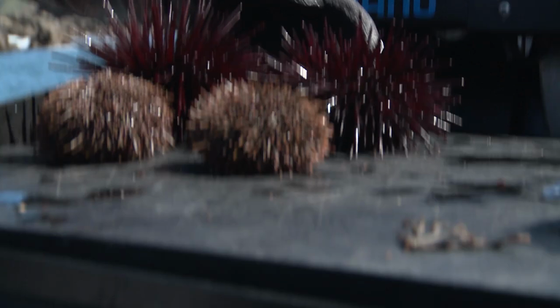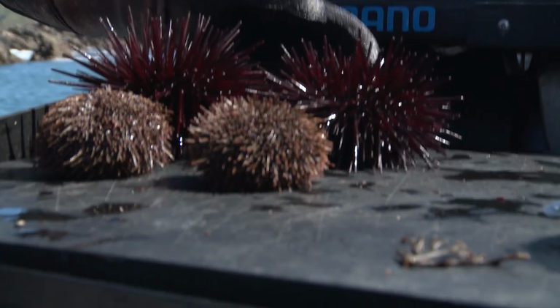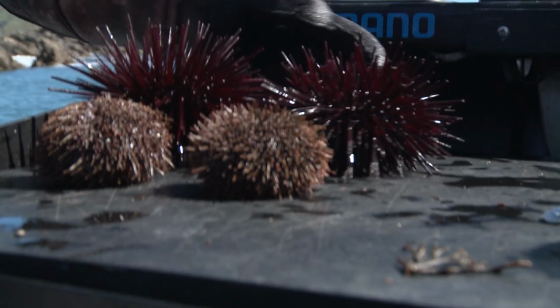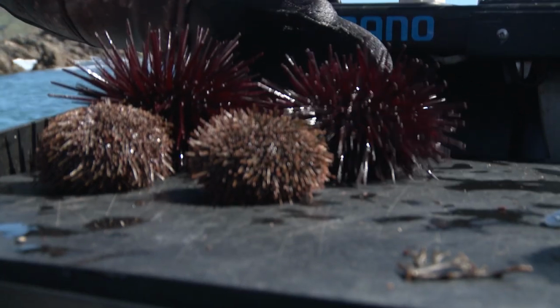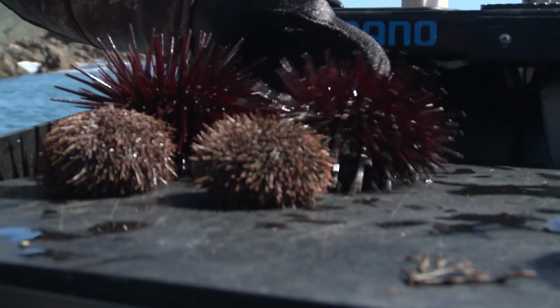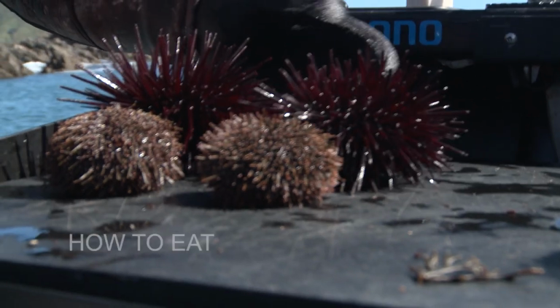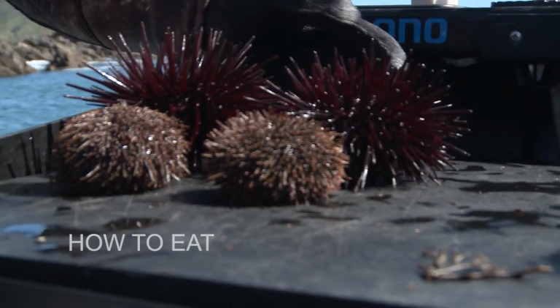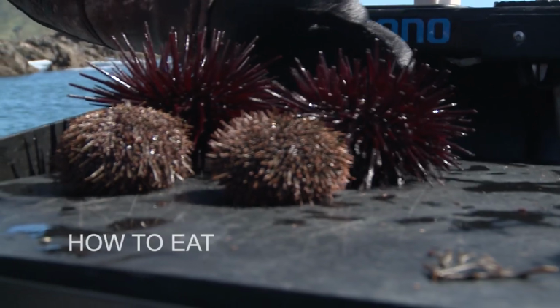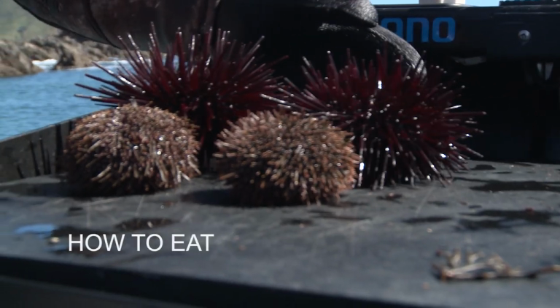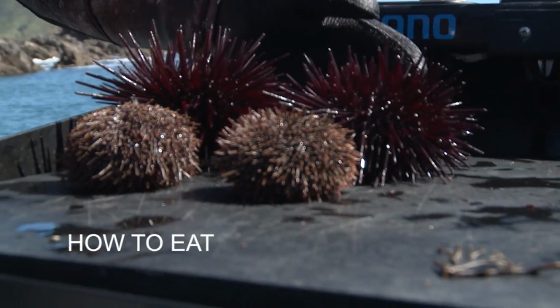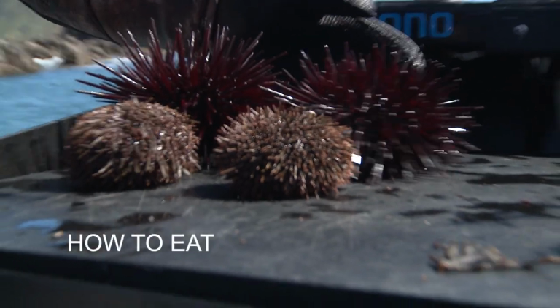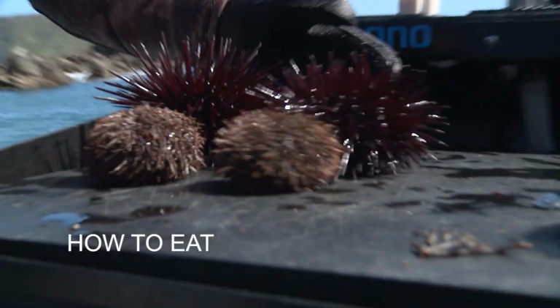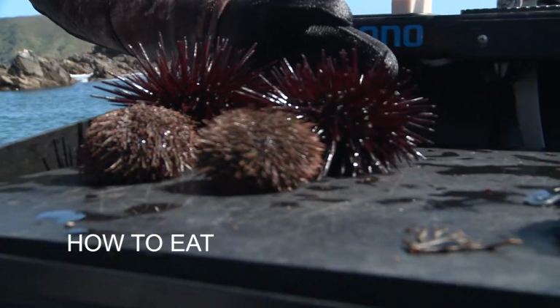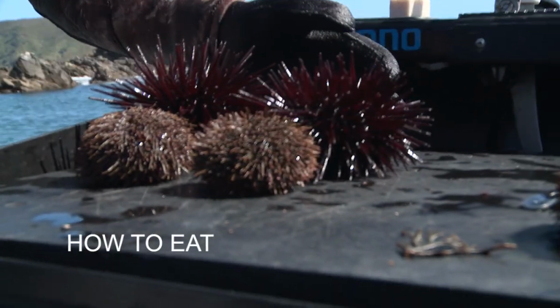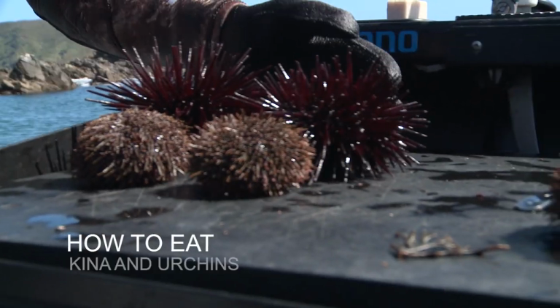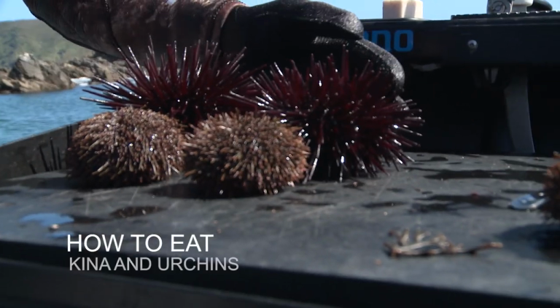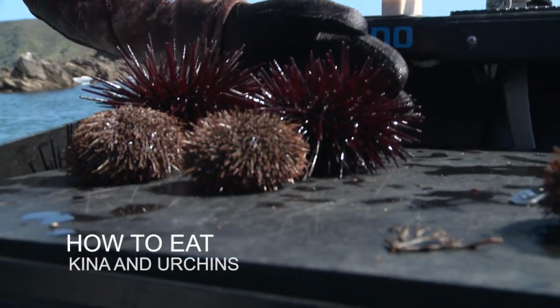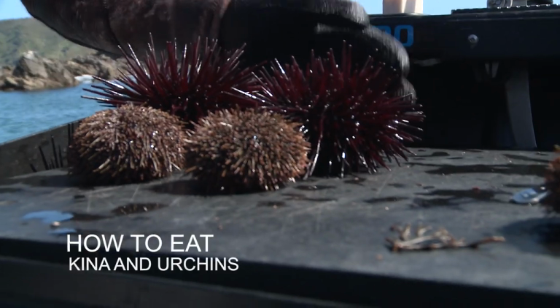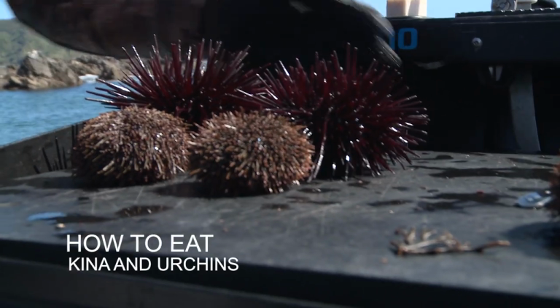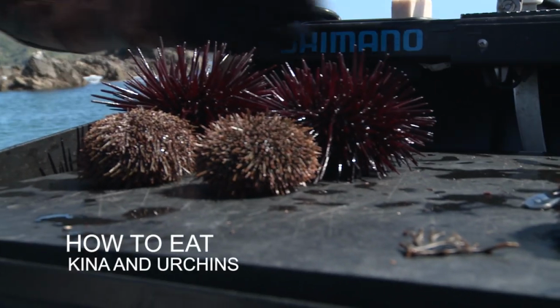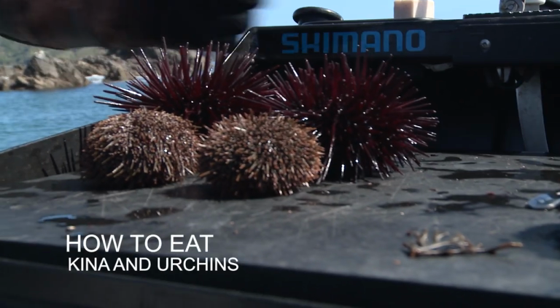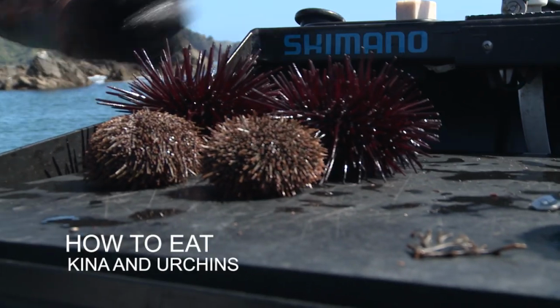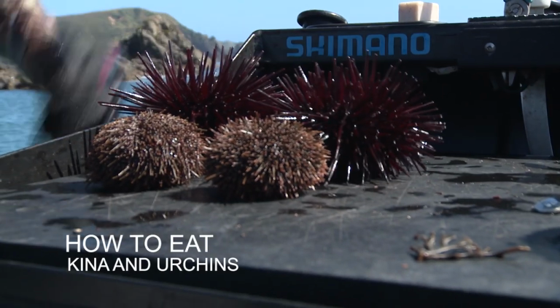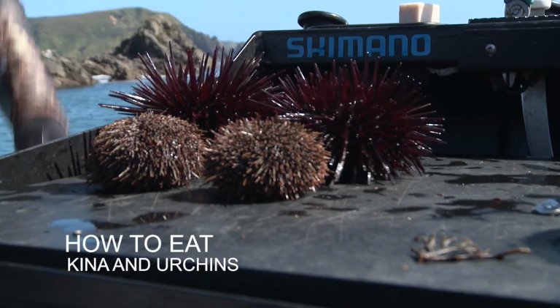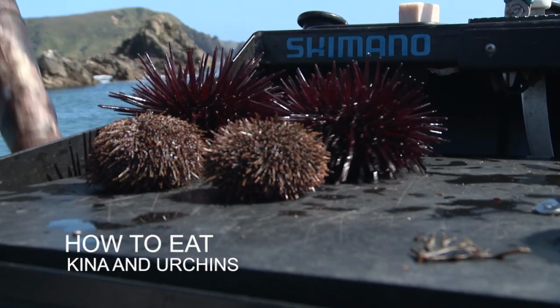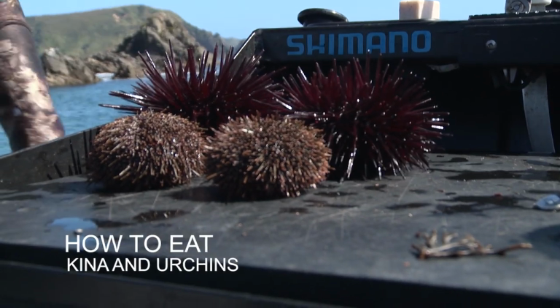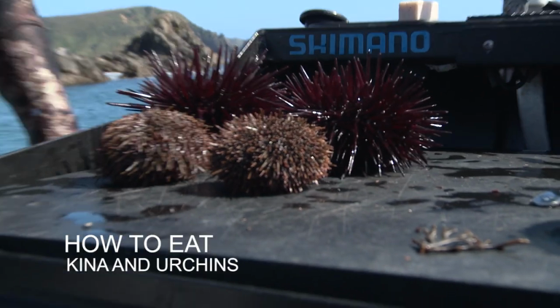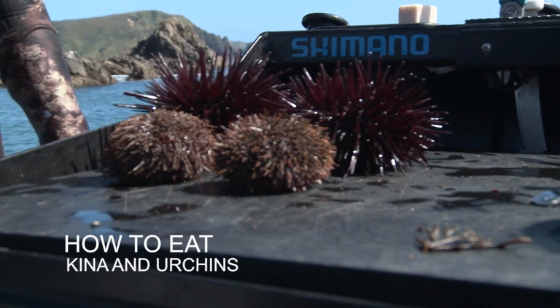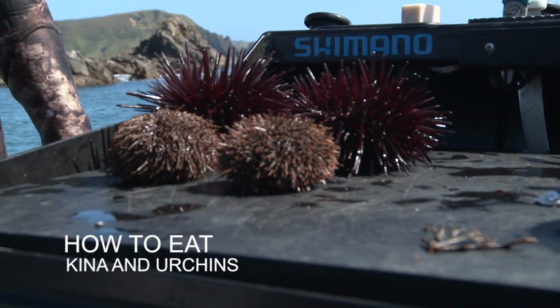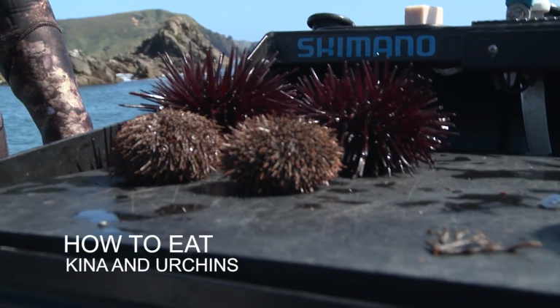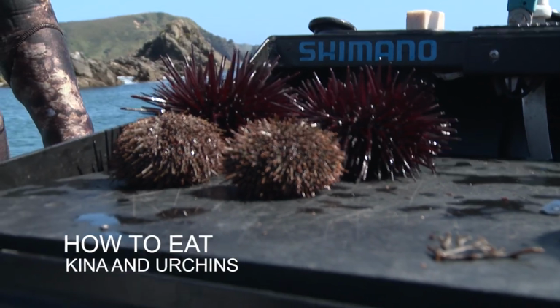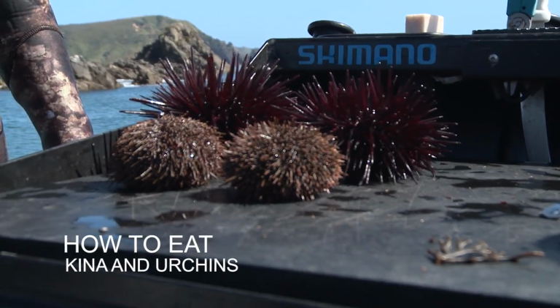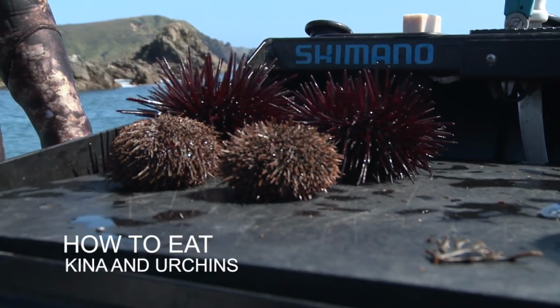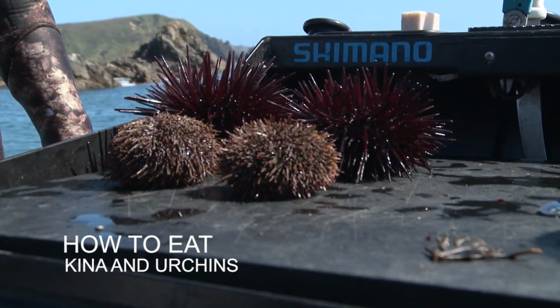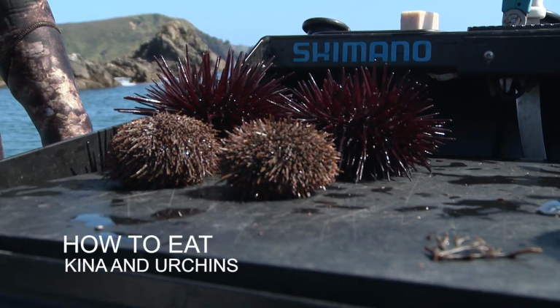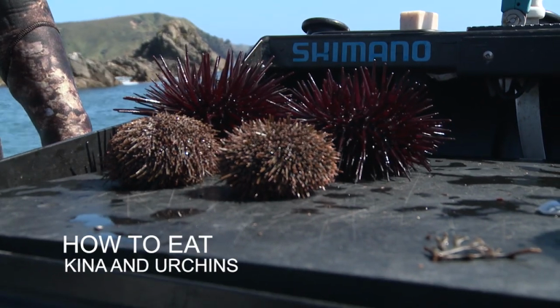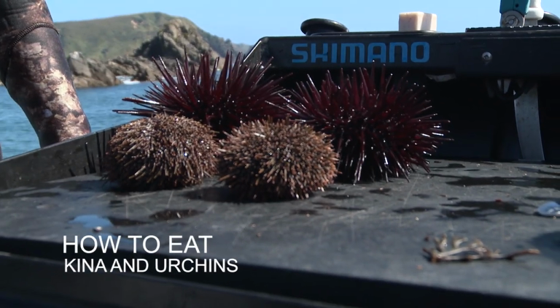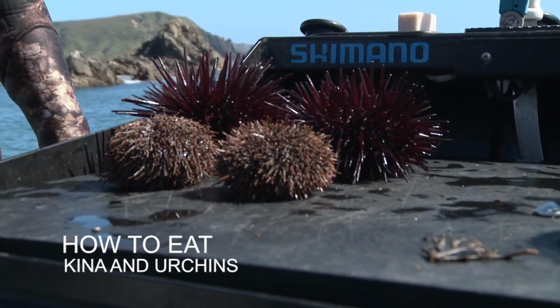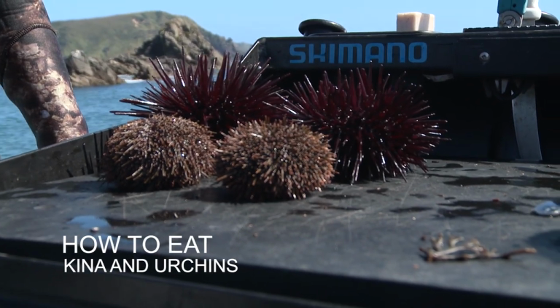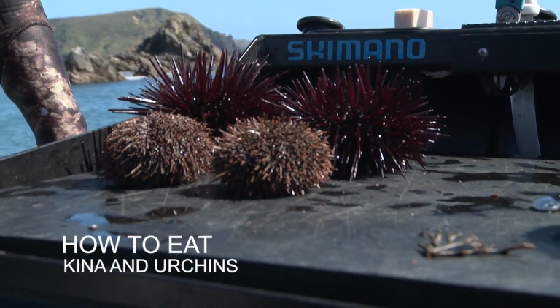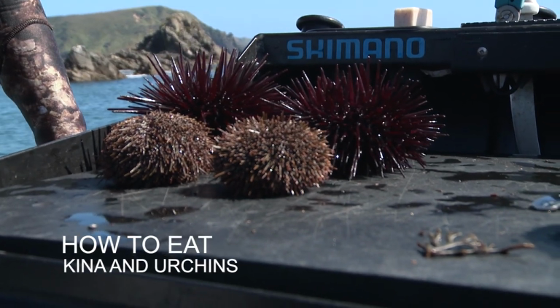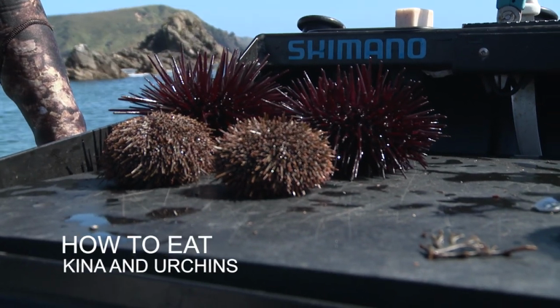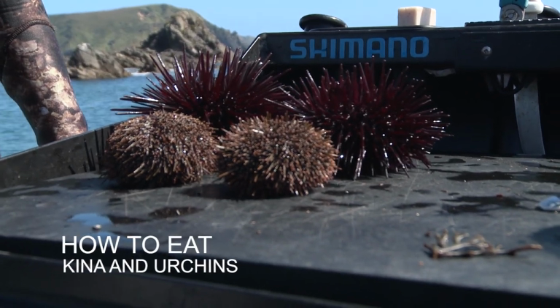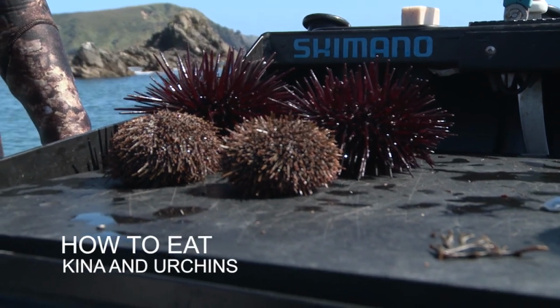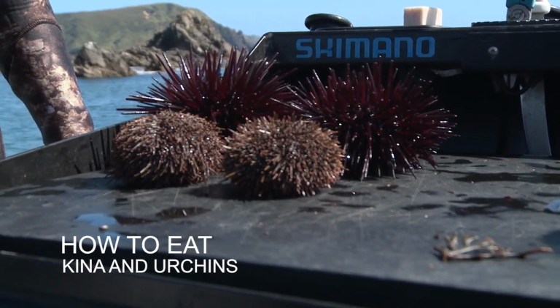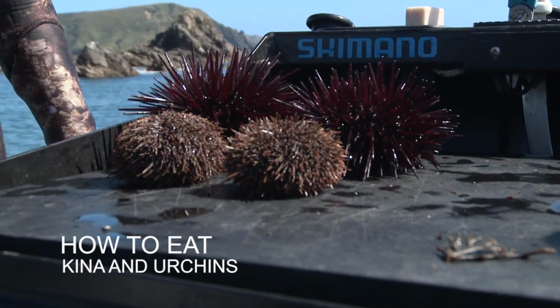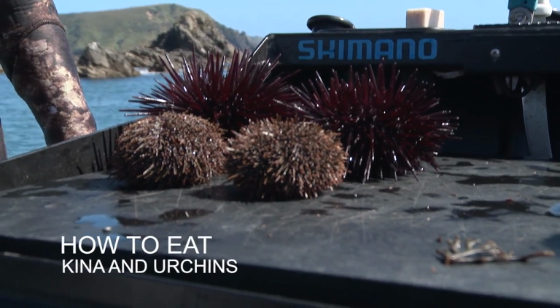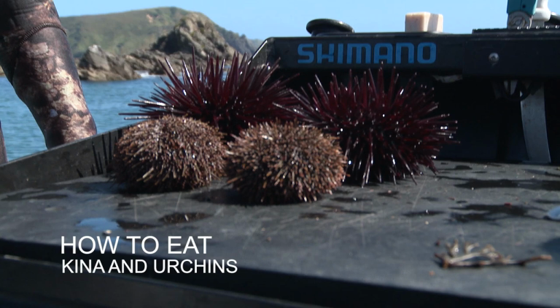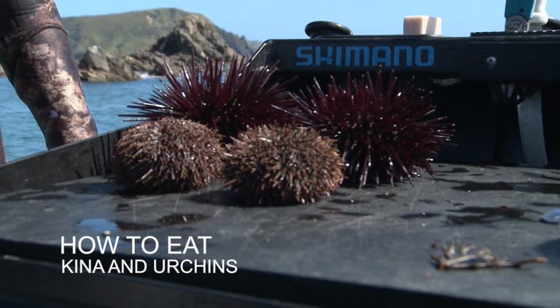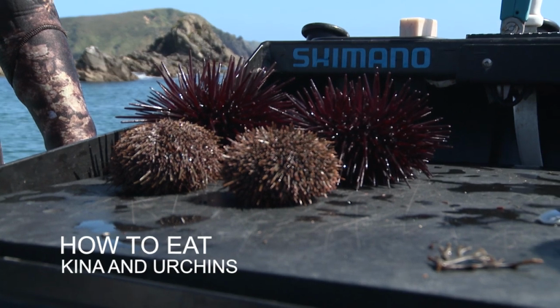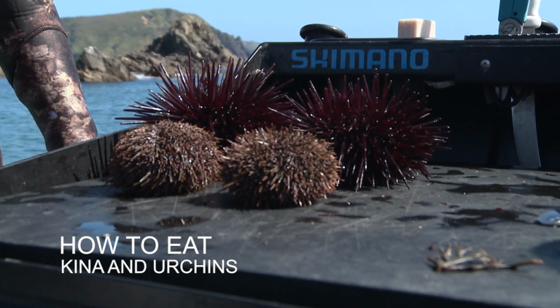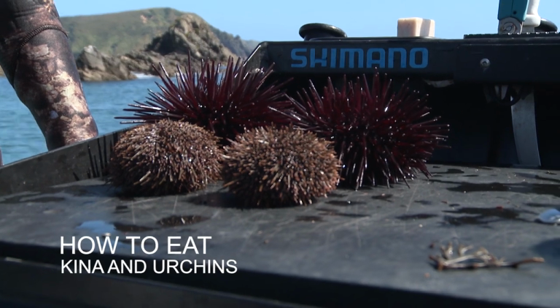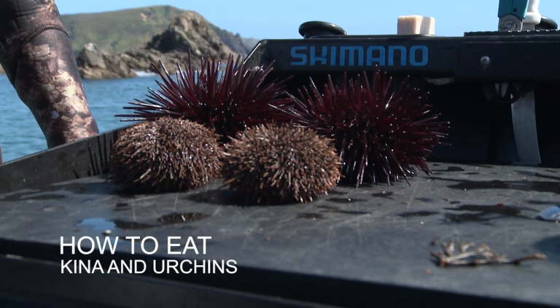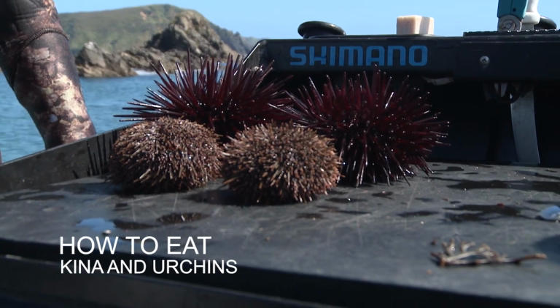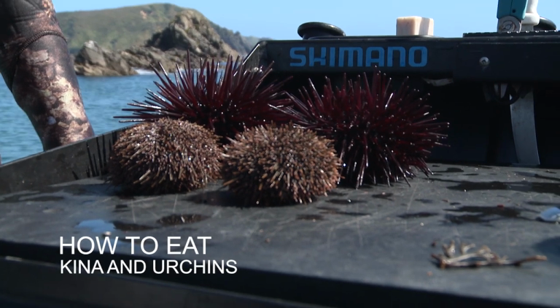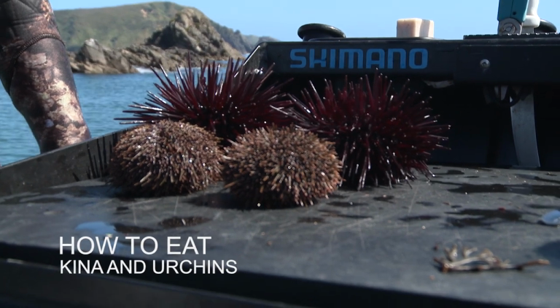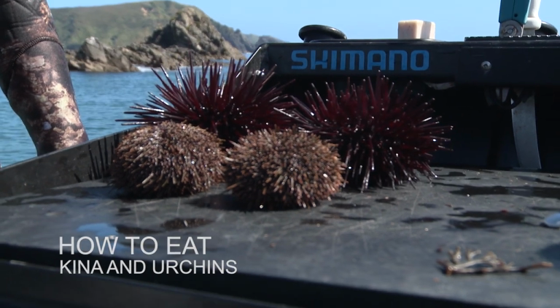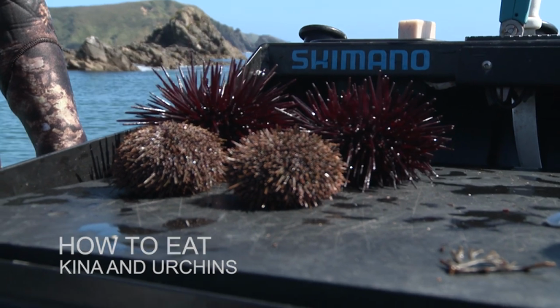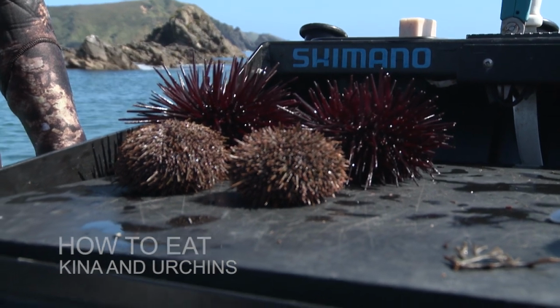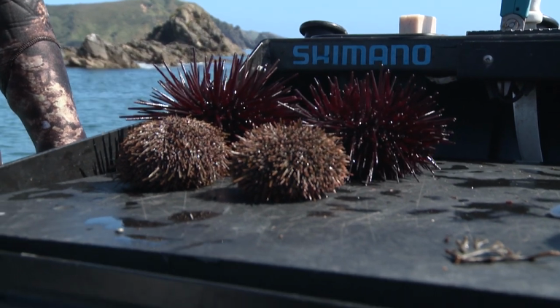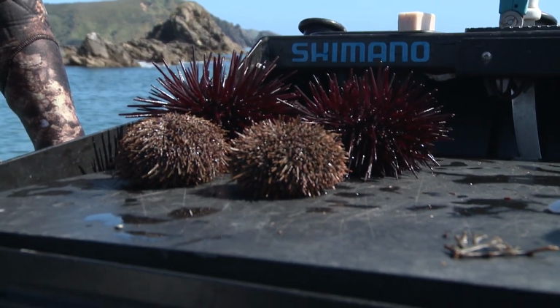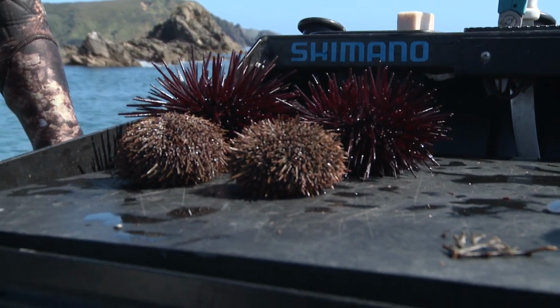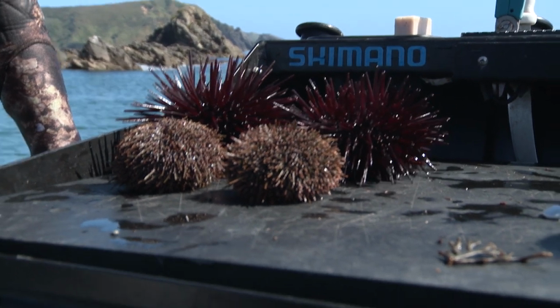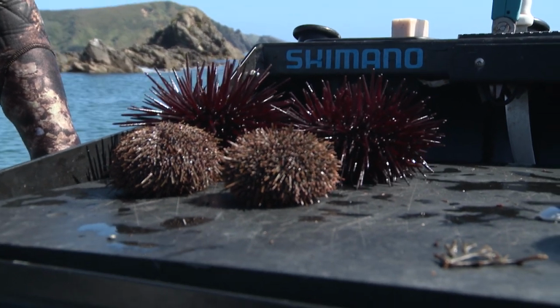Look at him there, he's doing a runner! He's running for it. Look, he's away! He's doing a runner! Look at him go!